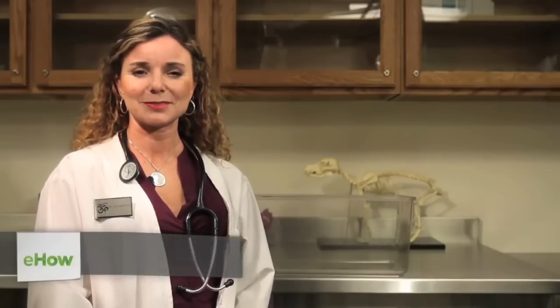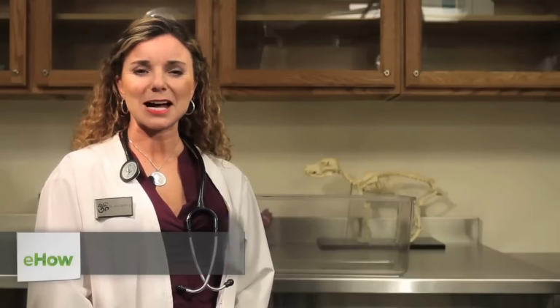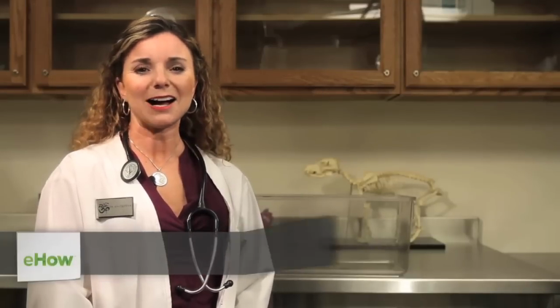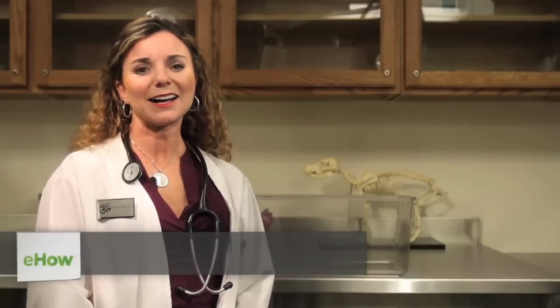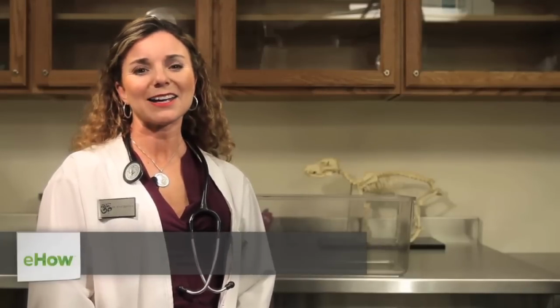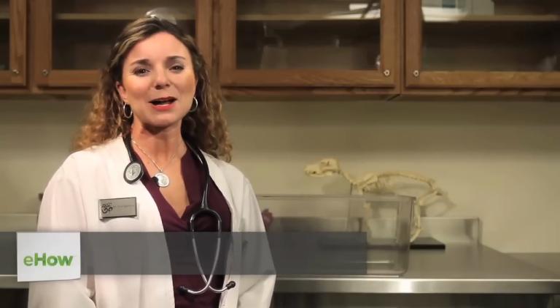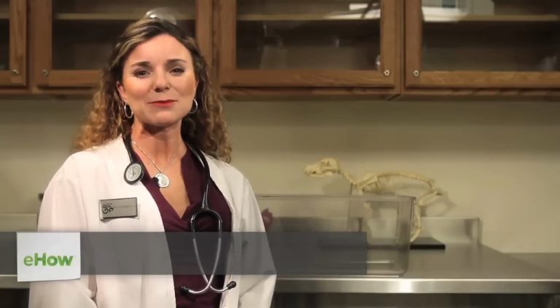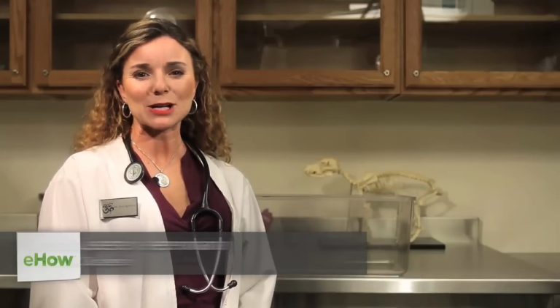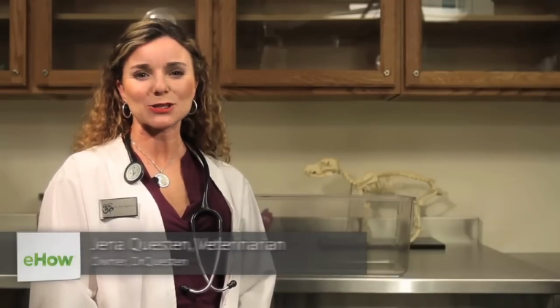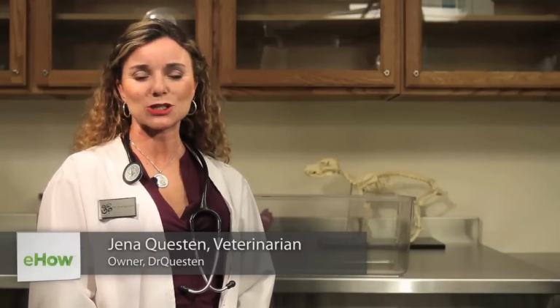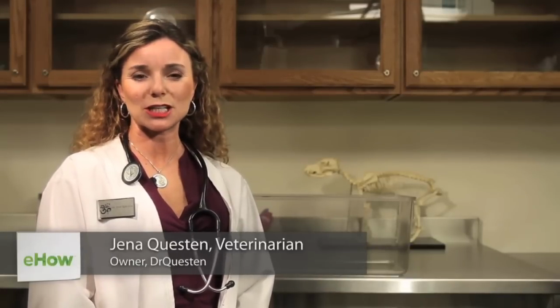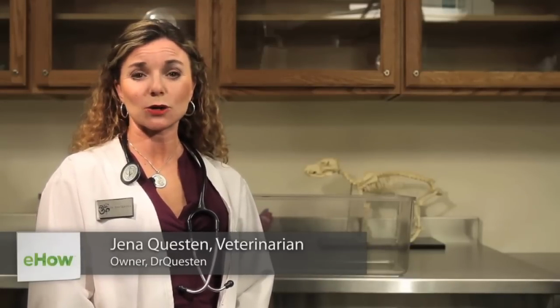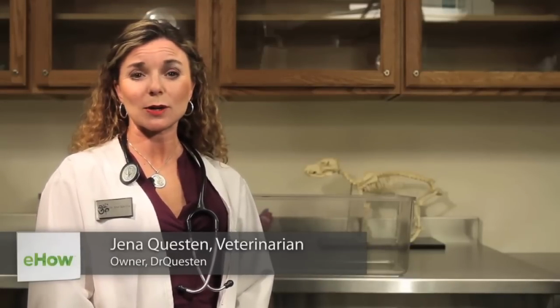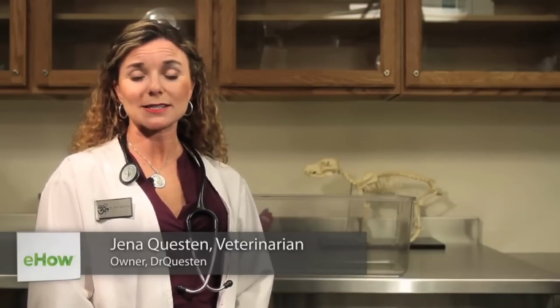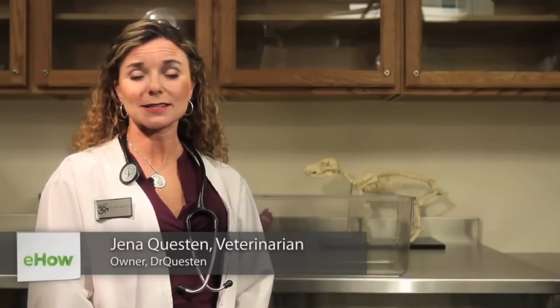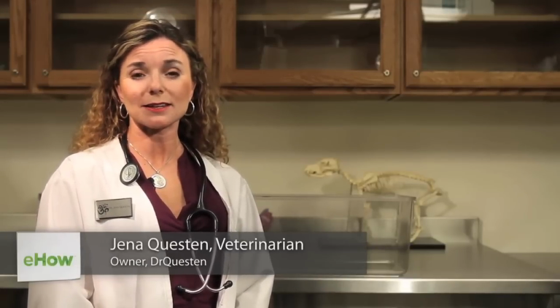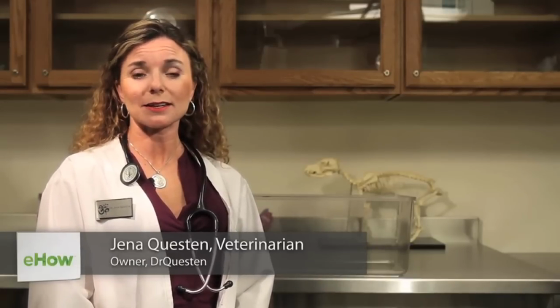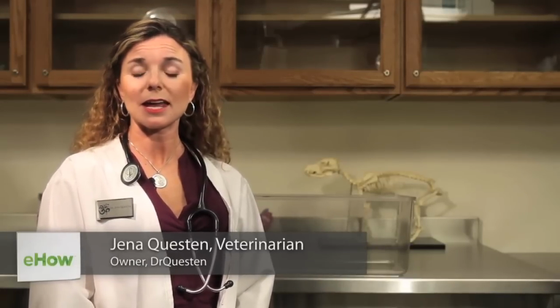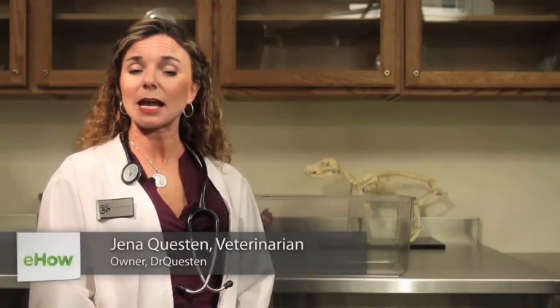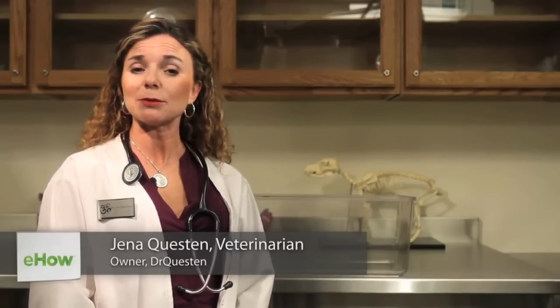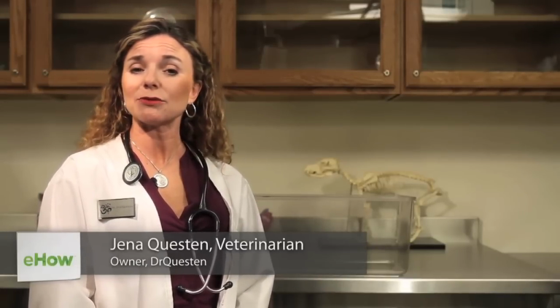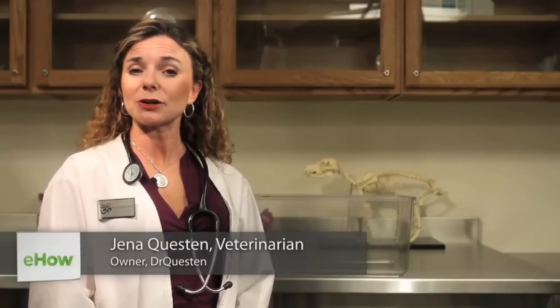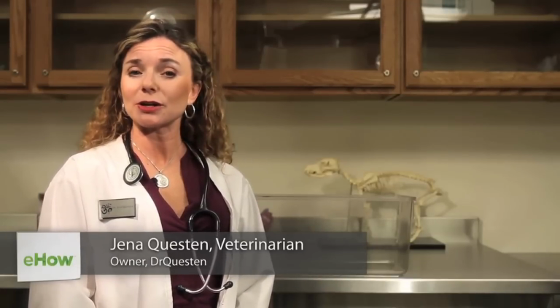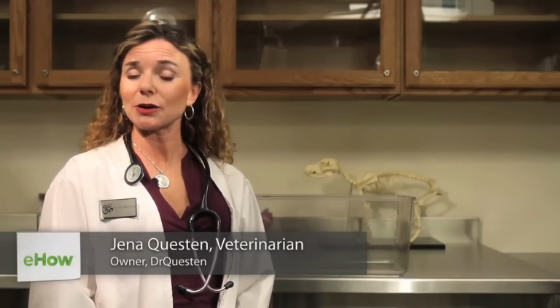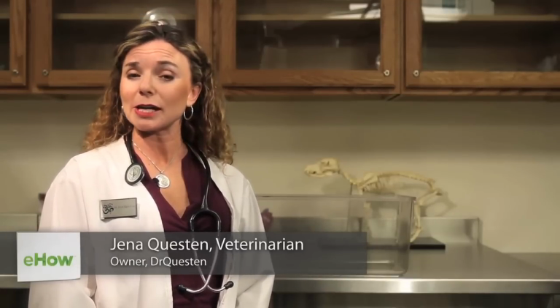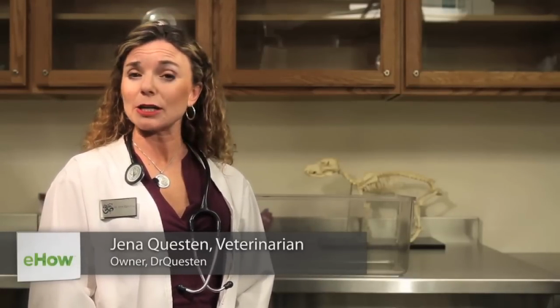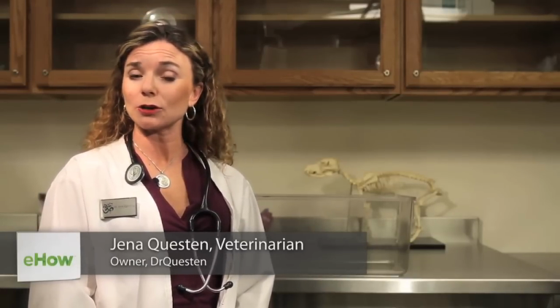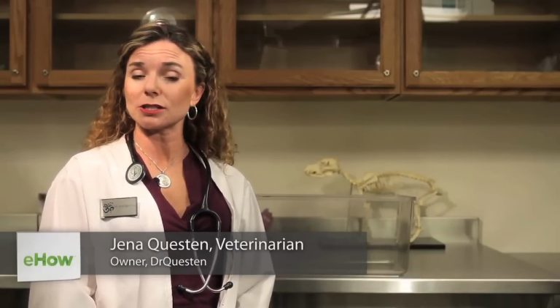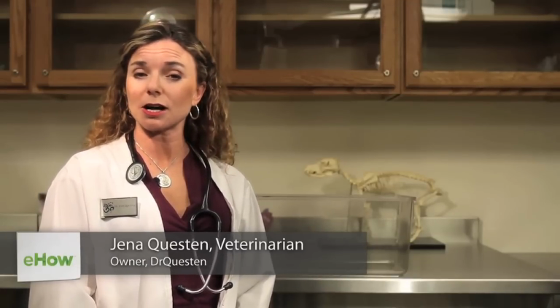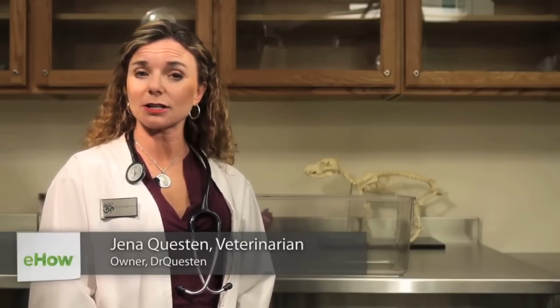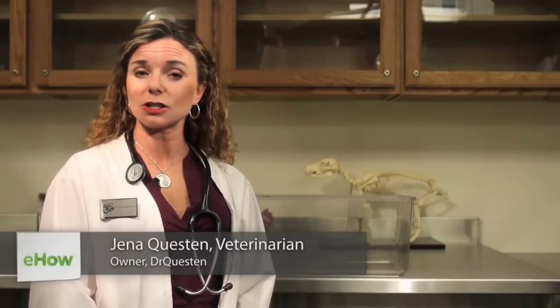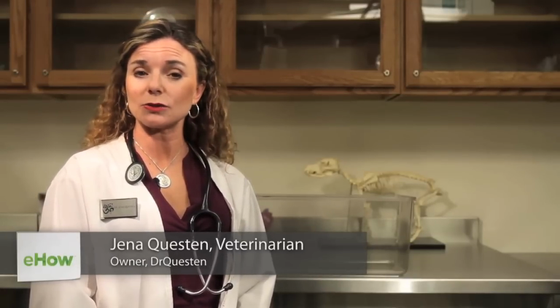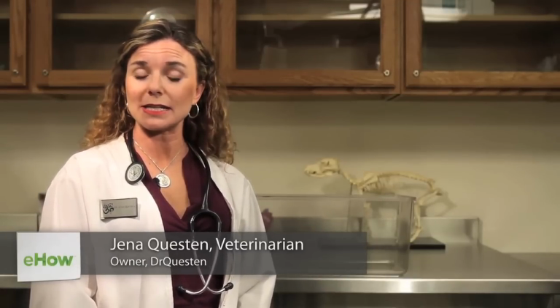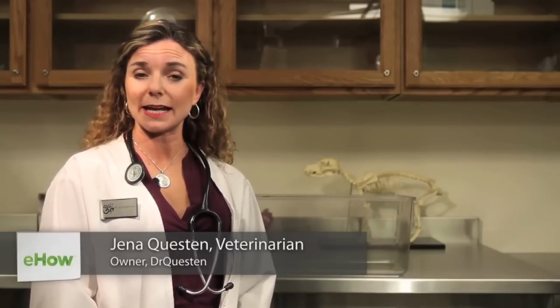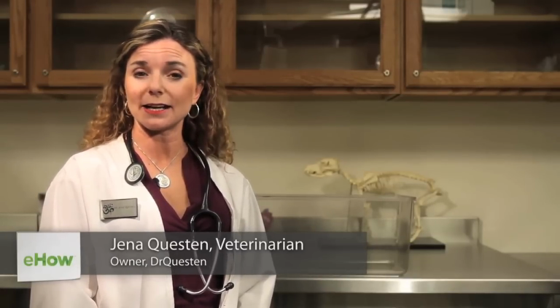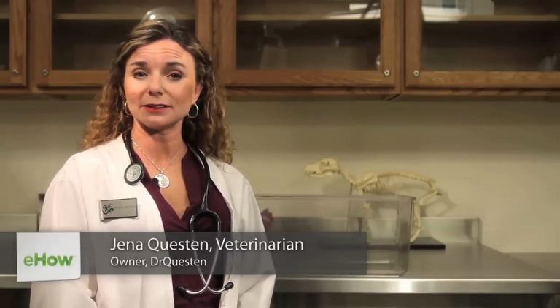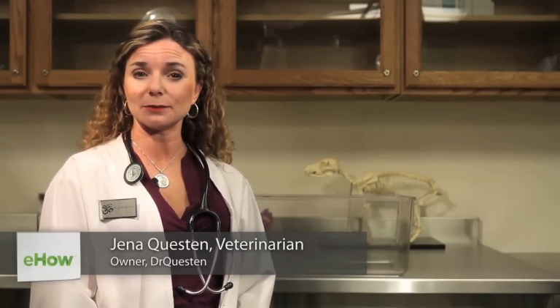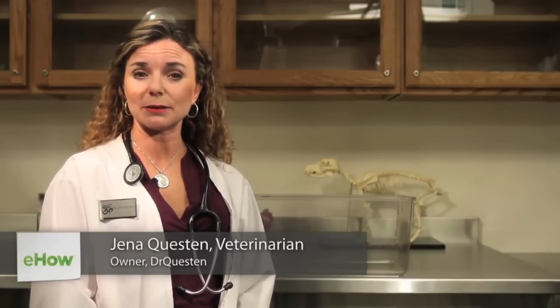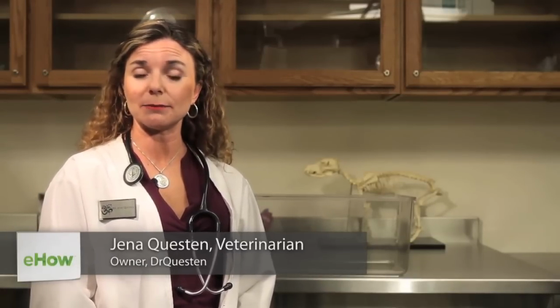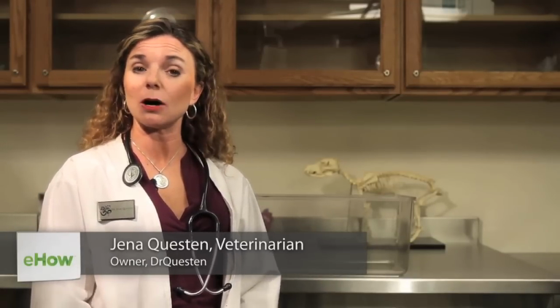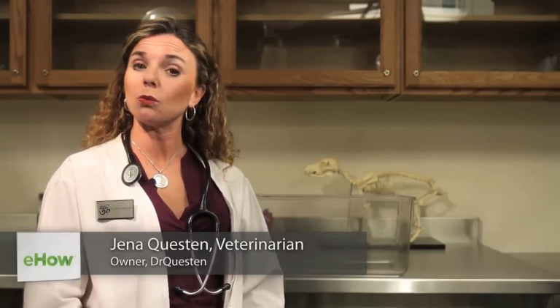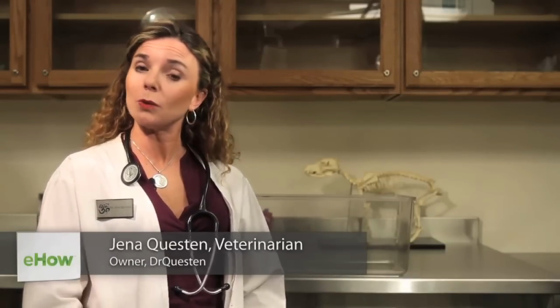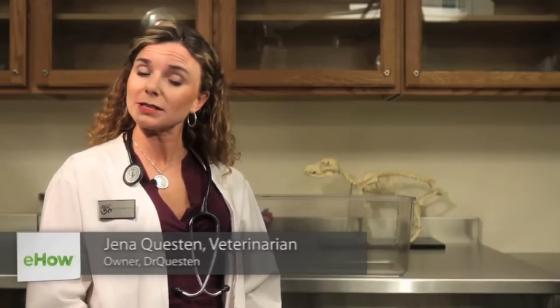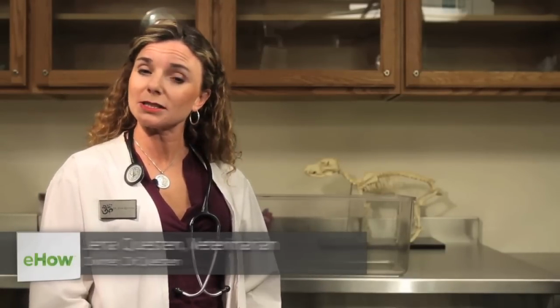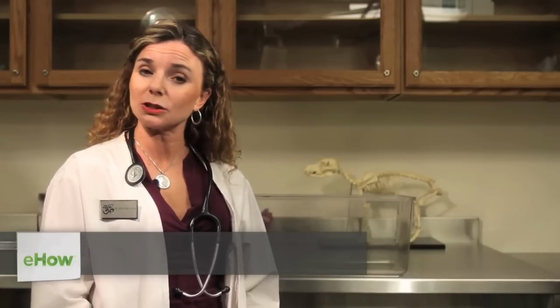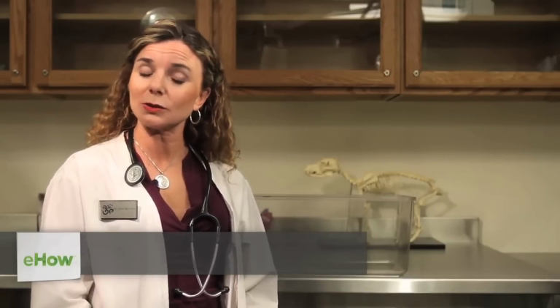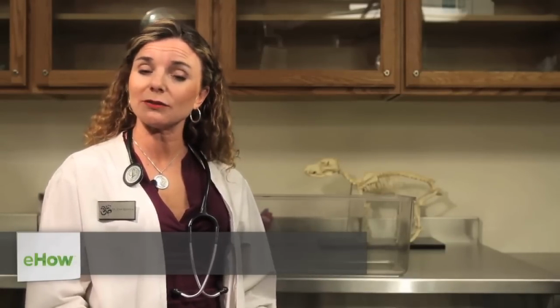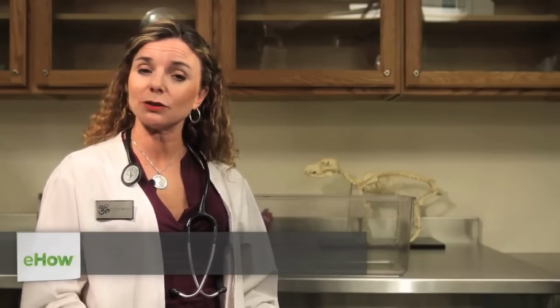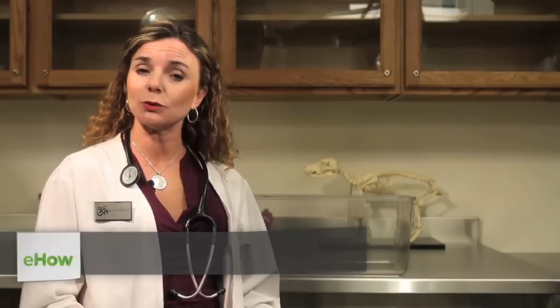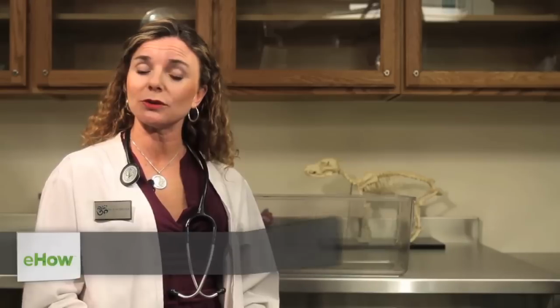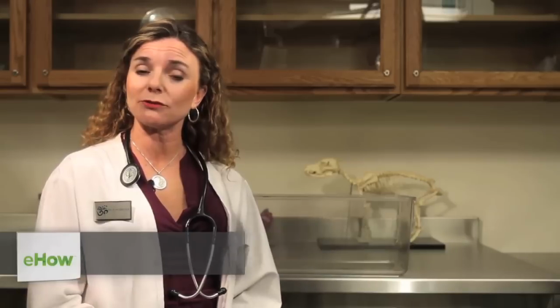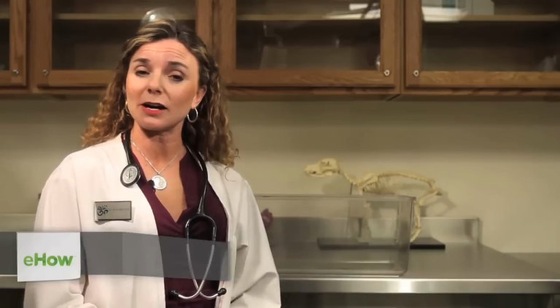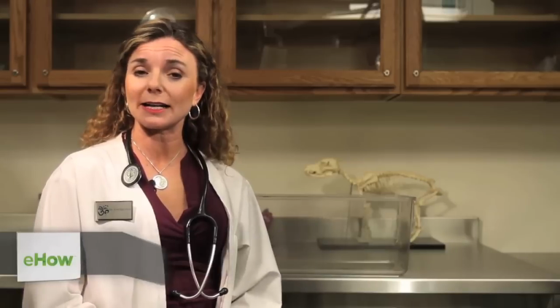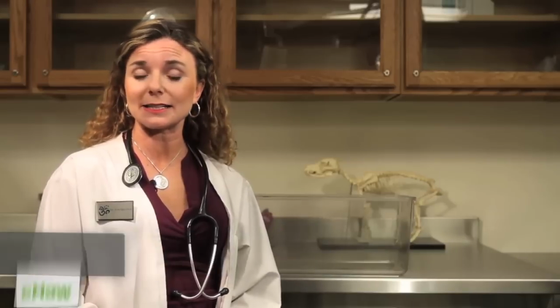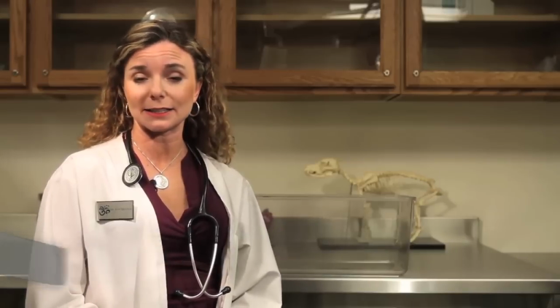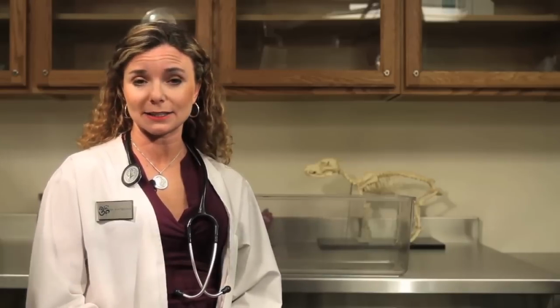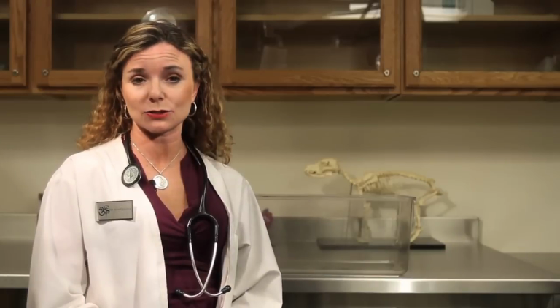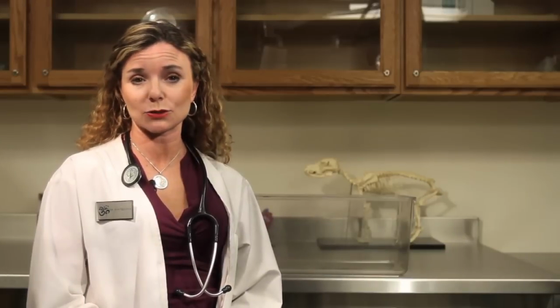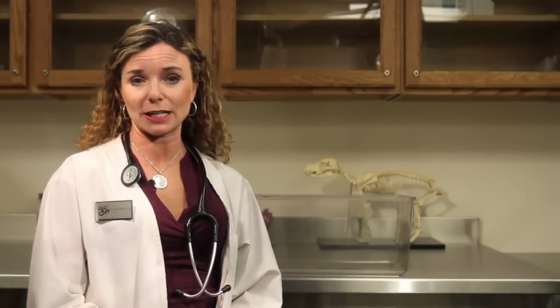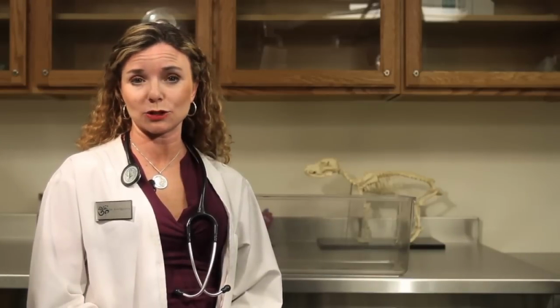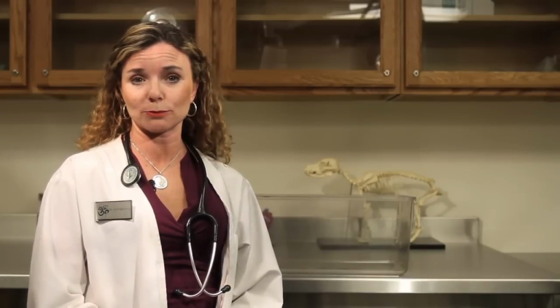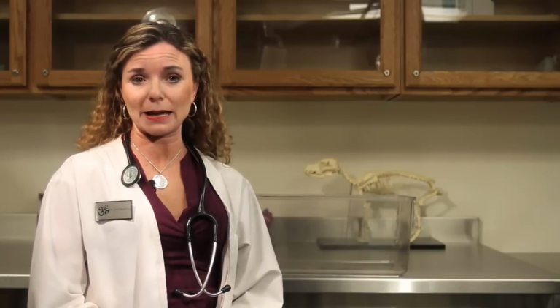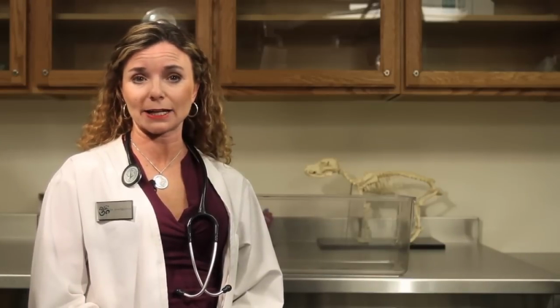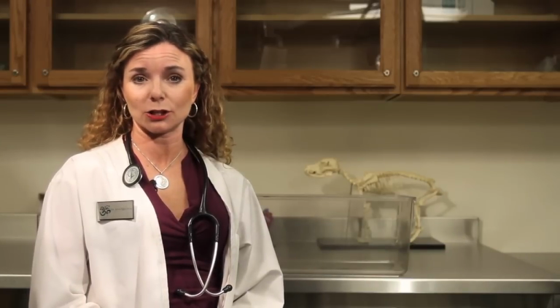Hi, I'm Dr. Gina Questen and I'm a veterinarian here to talk to you today a little bit about what to do if you find a lizard in your backyard.